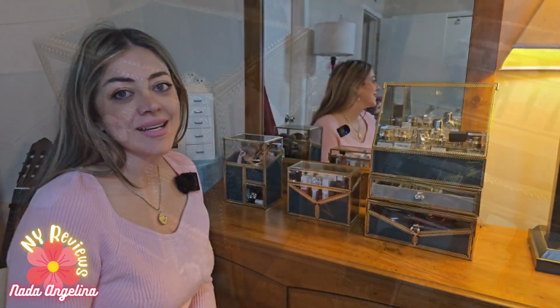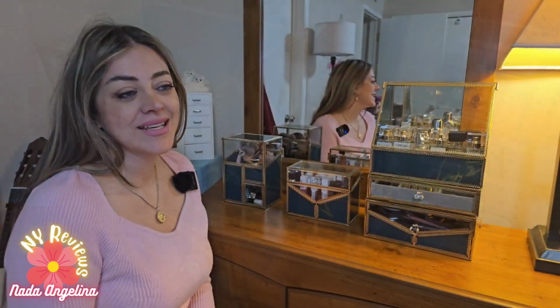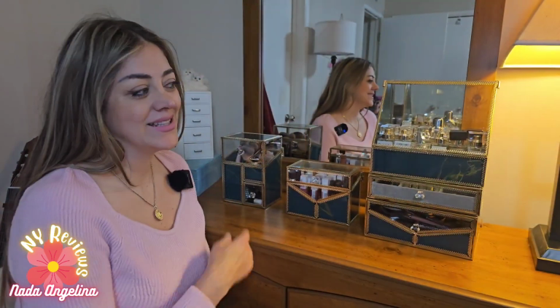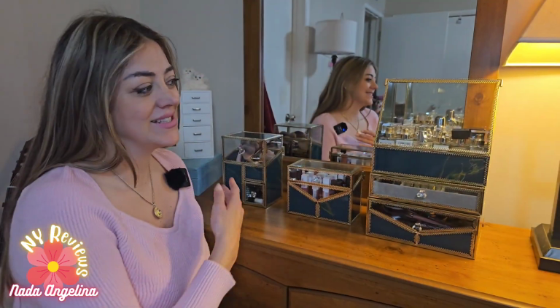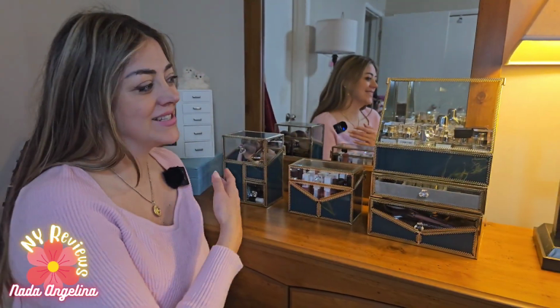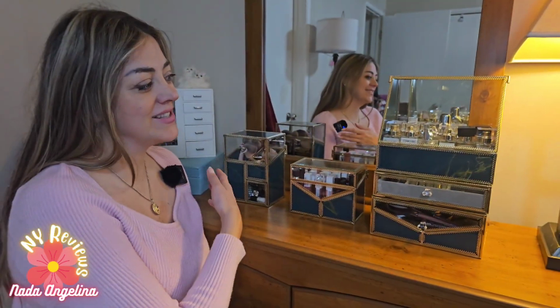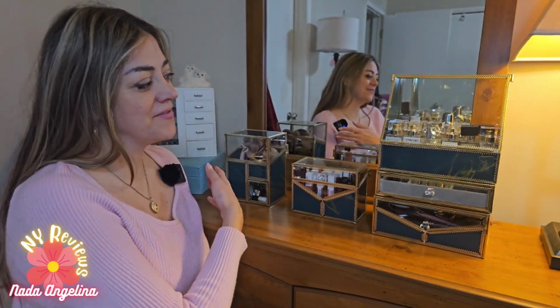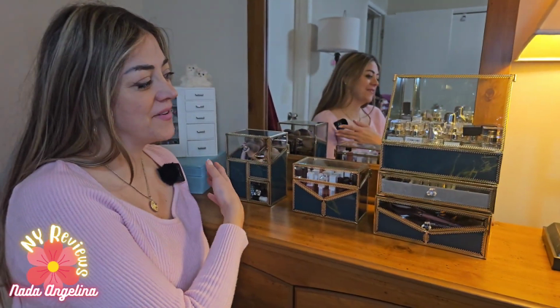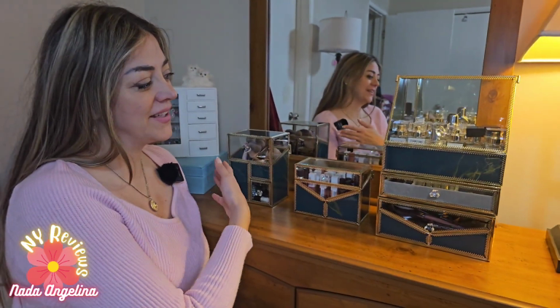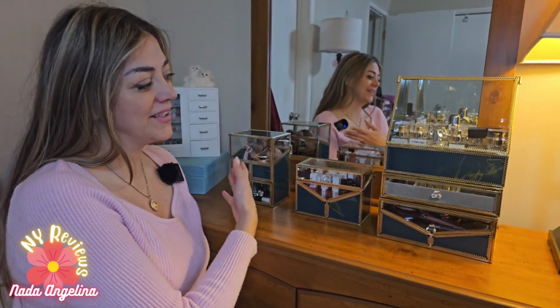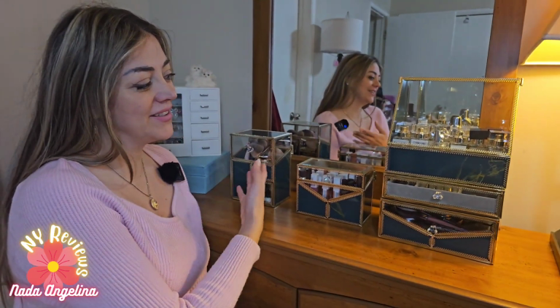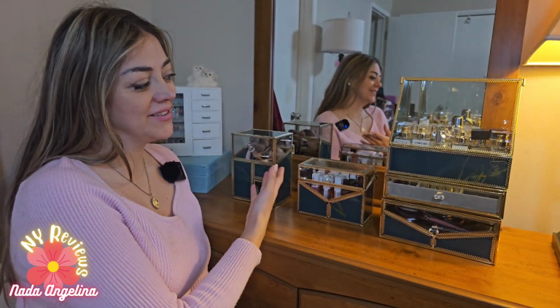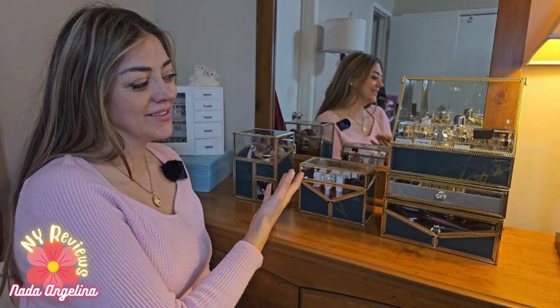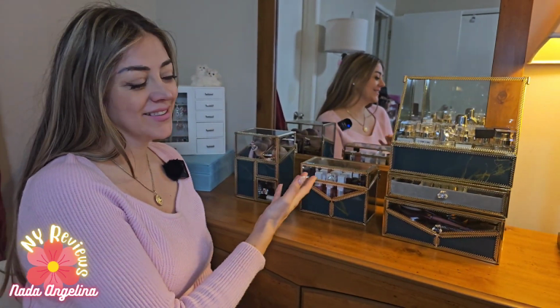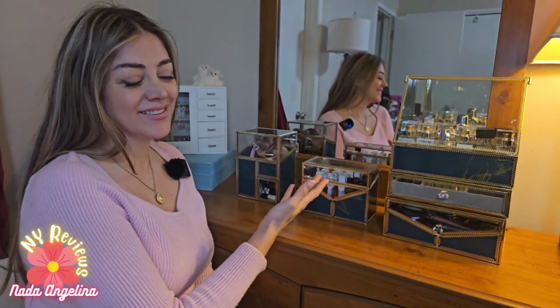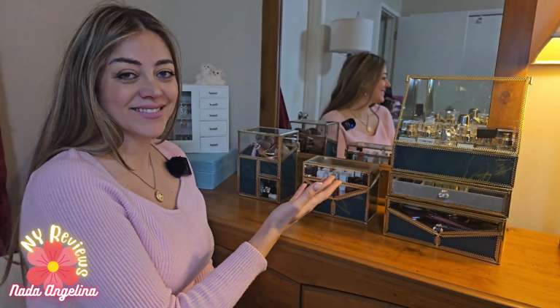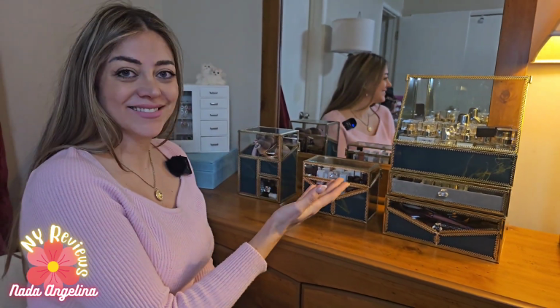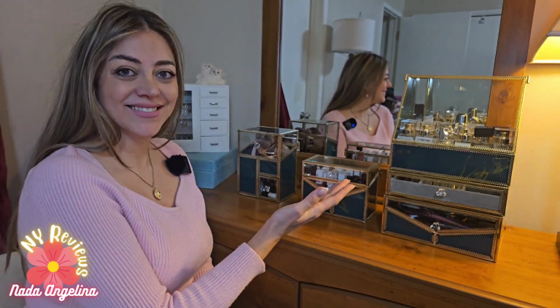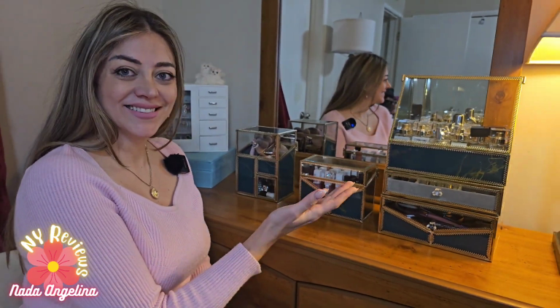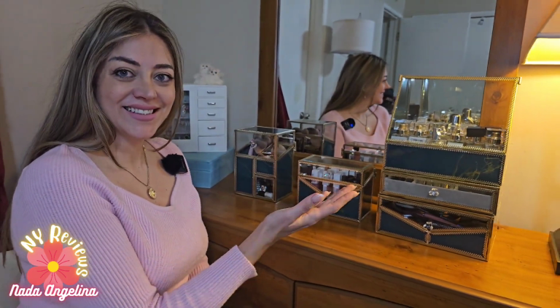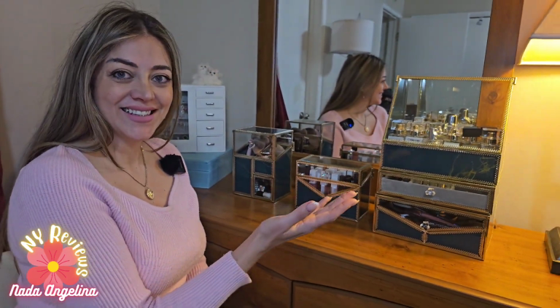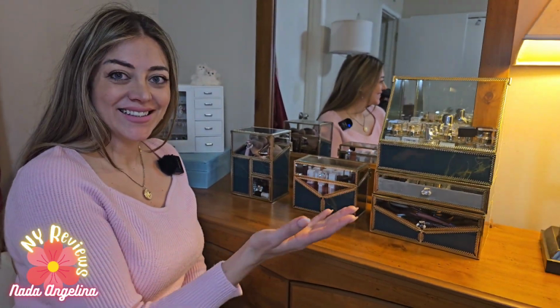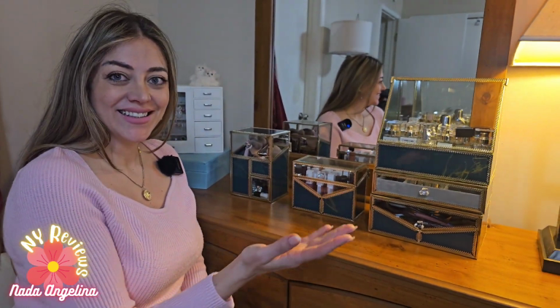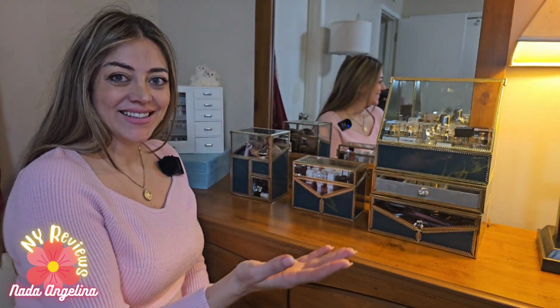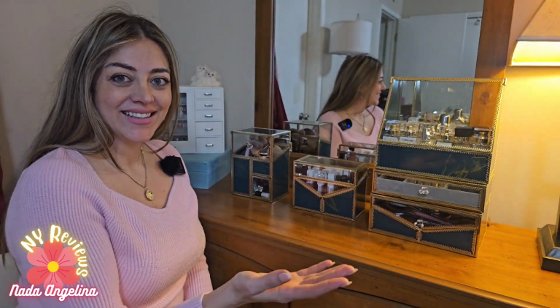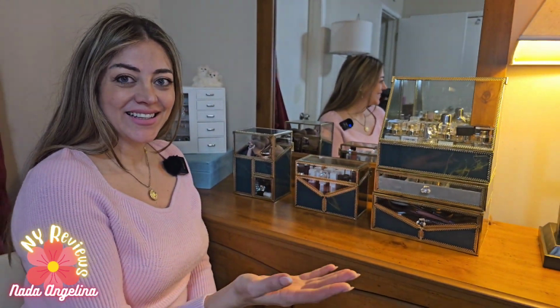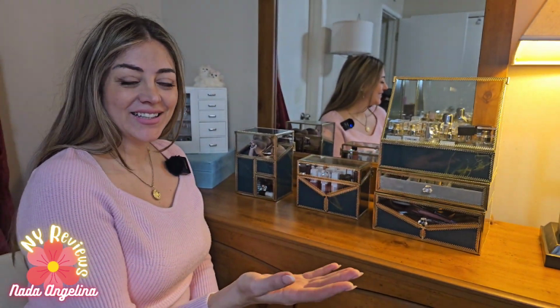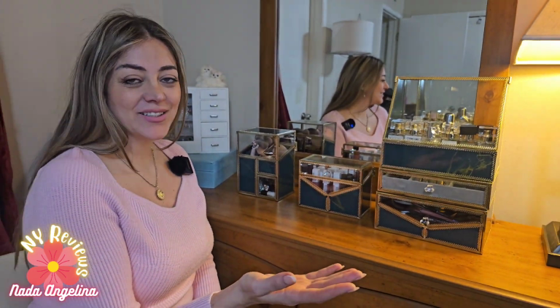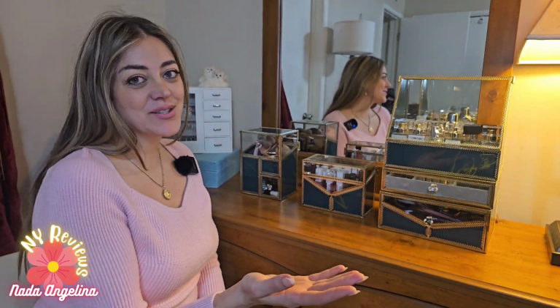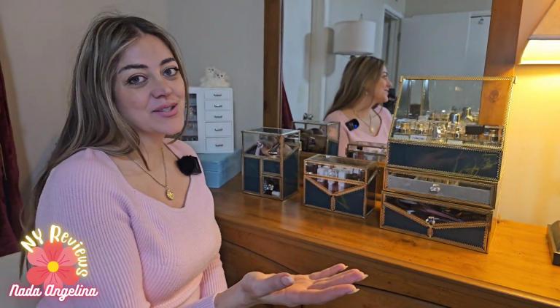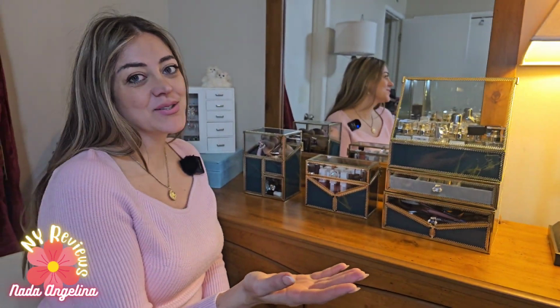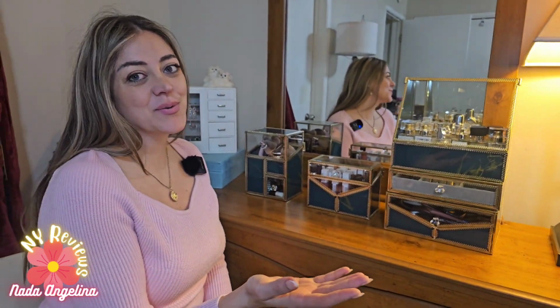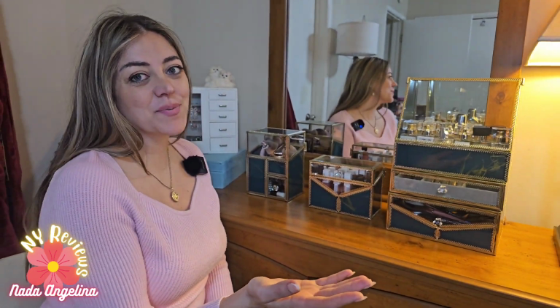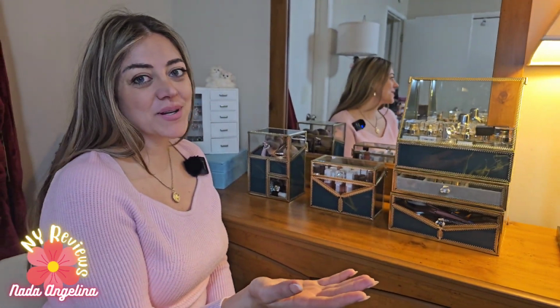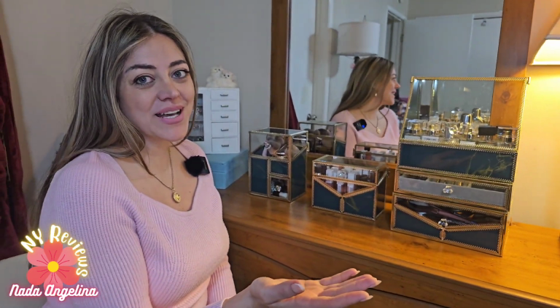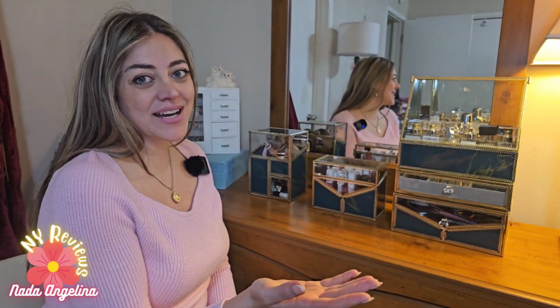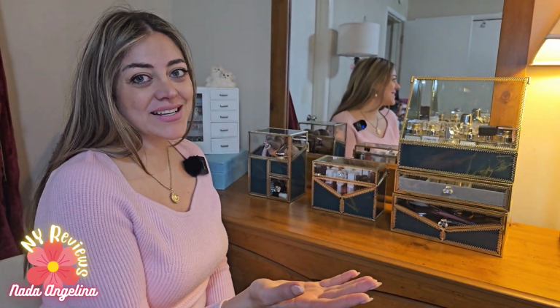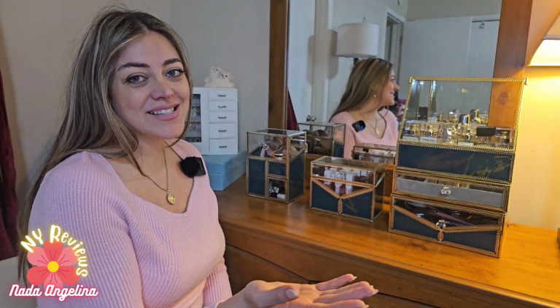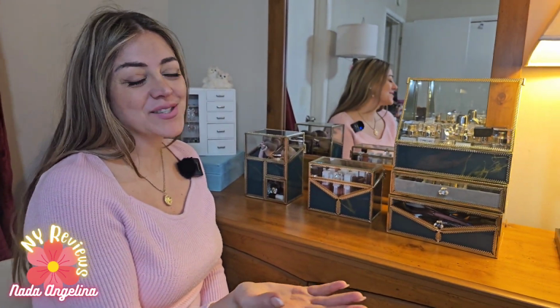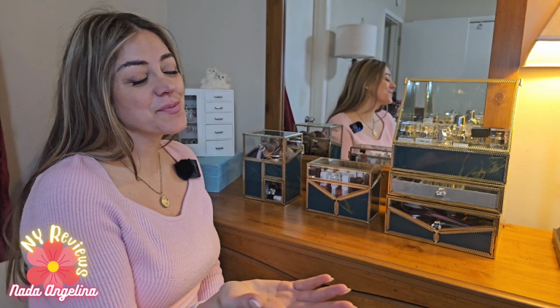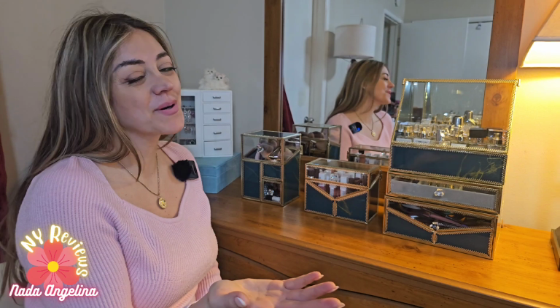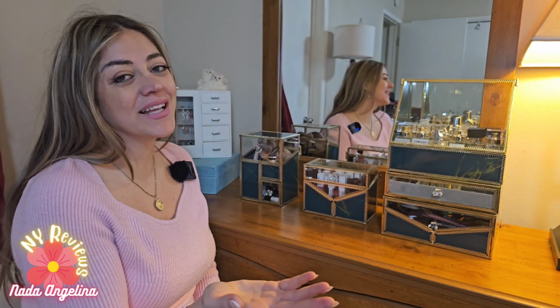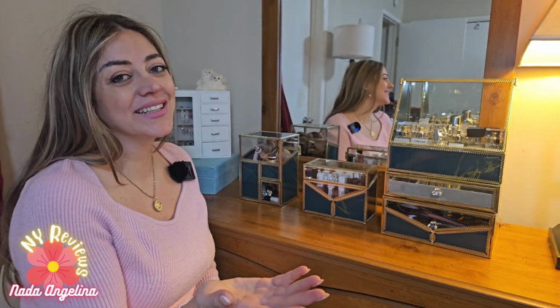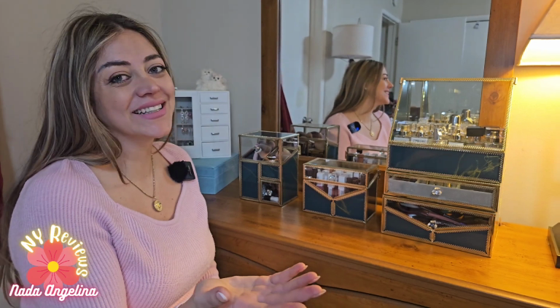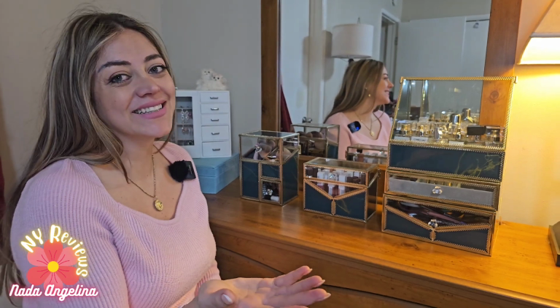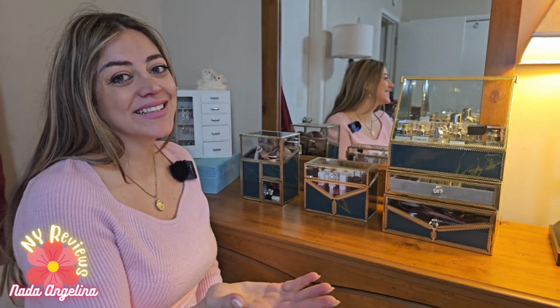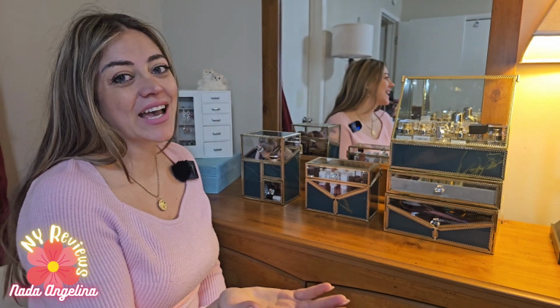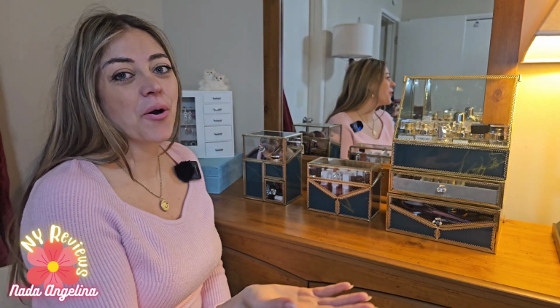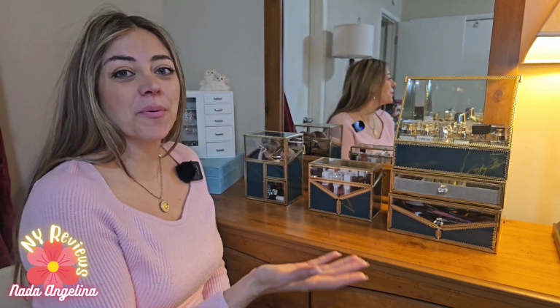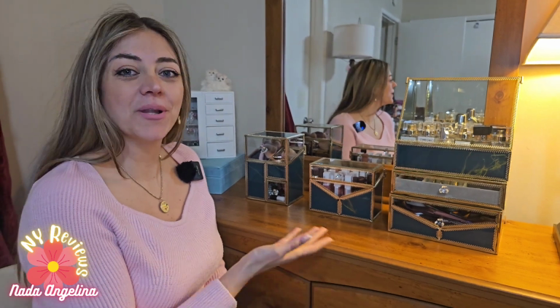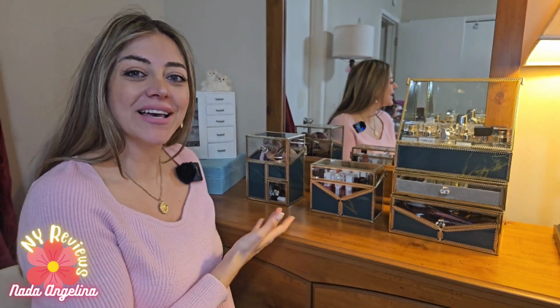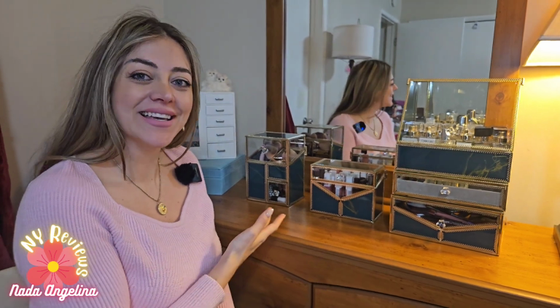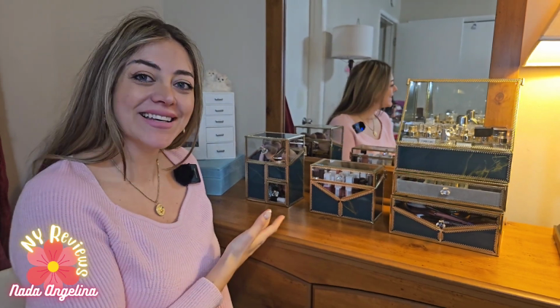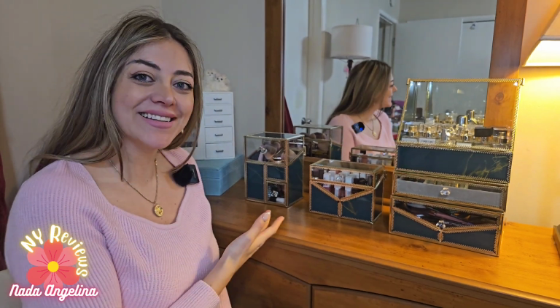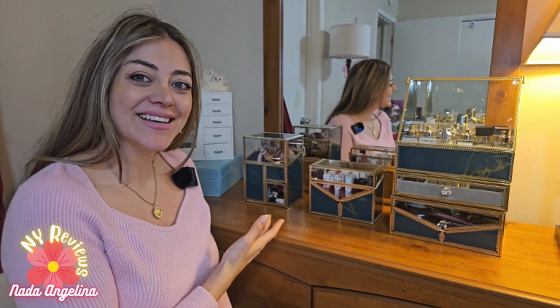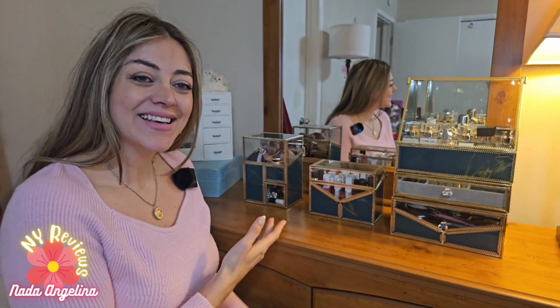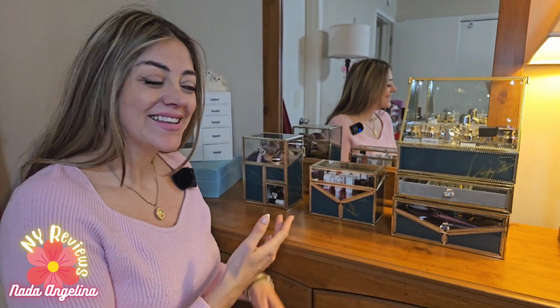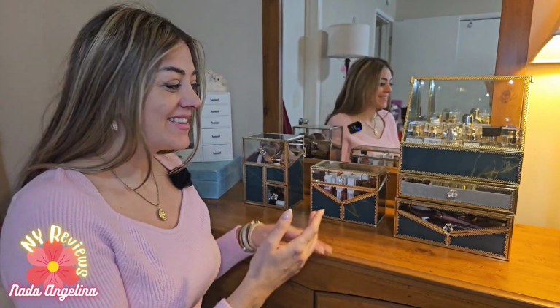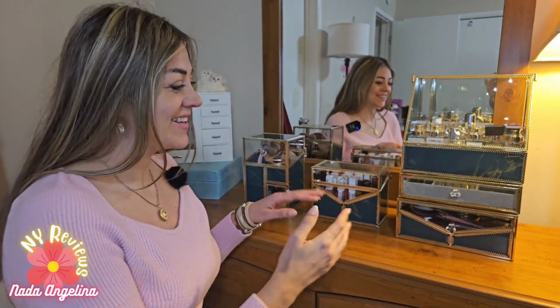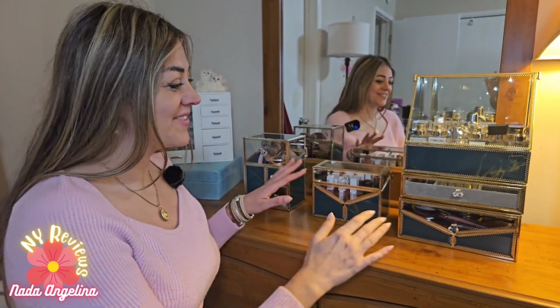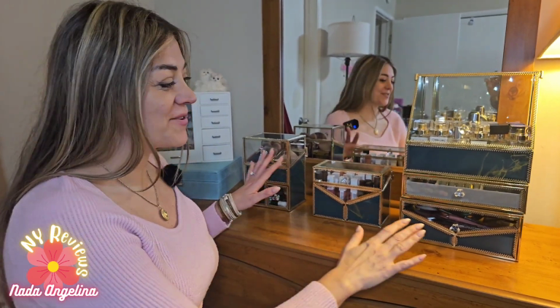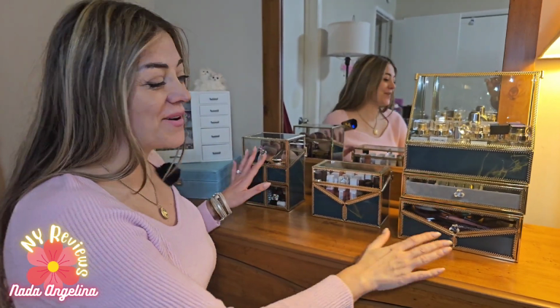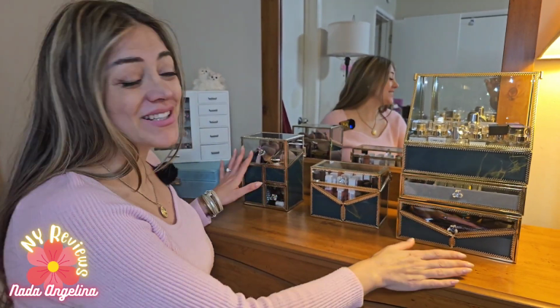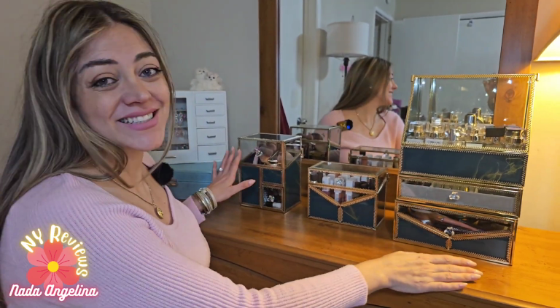This is the final look. It looks super nice, super elegant. I hope you like it. Thank you for watching.